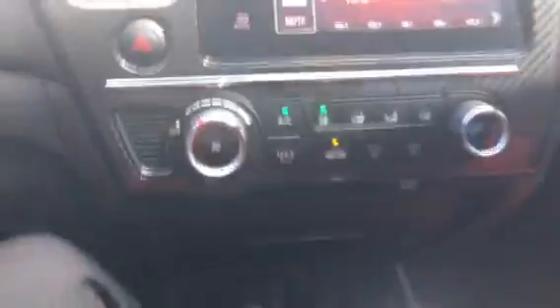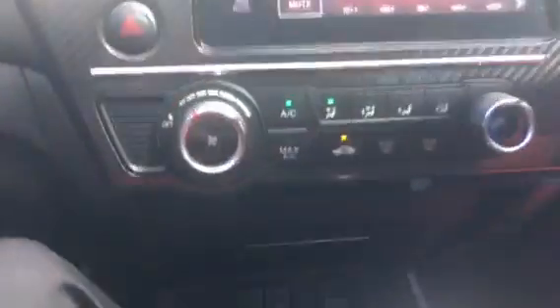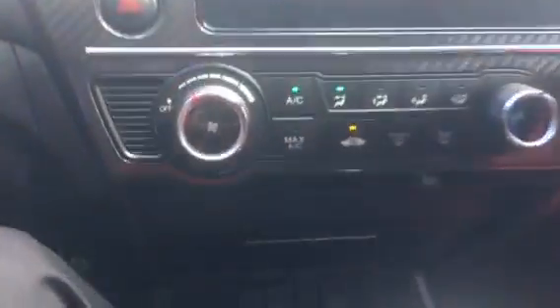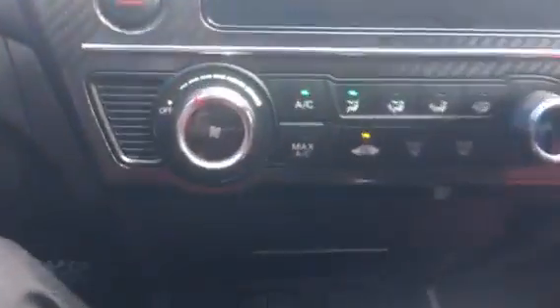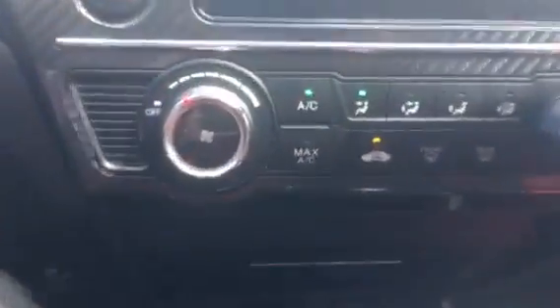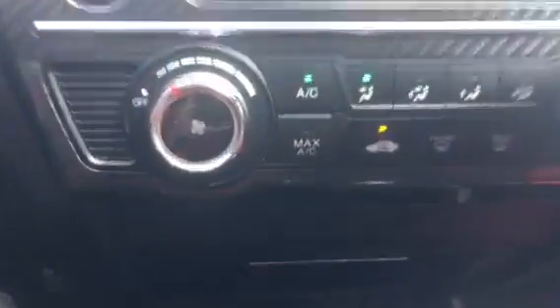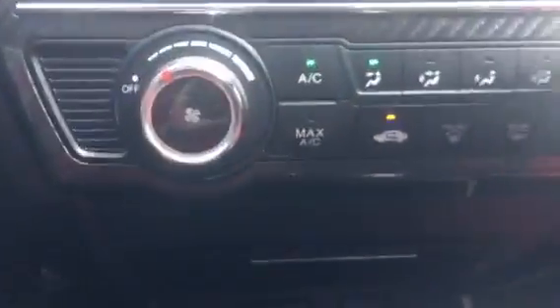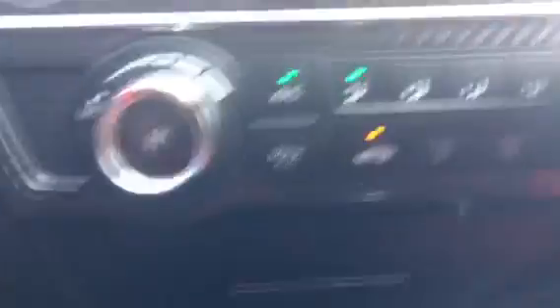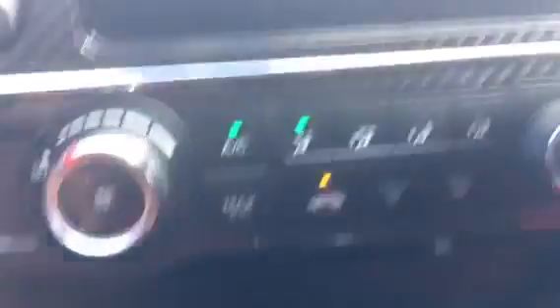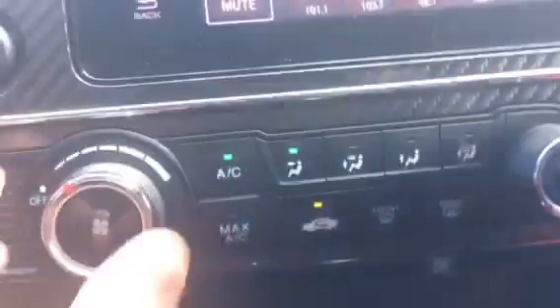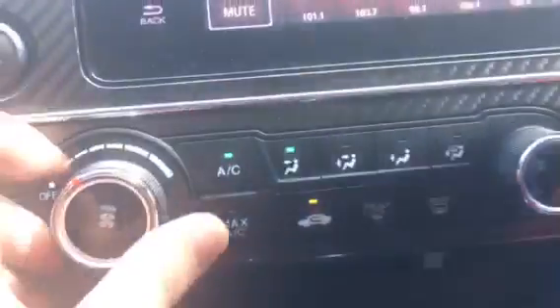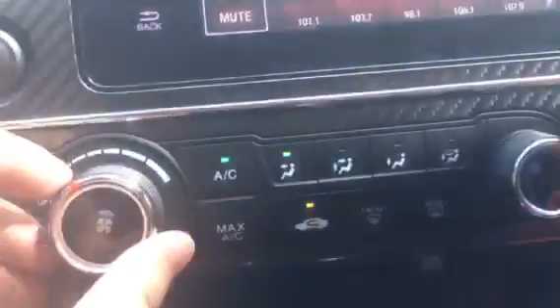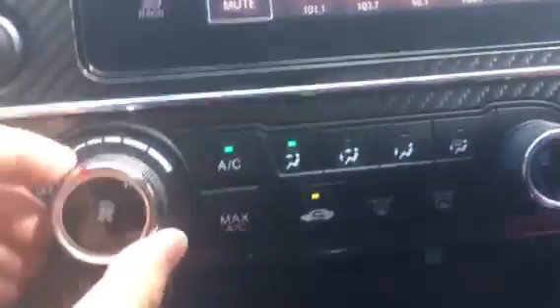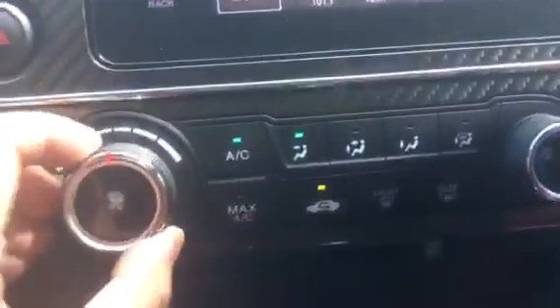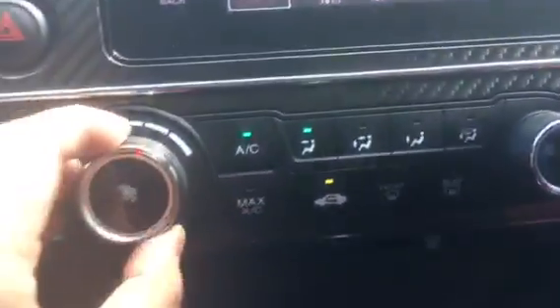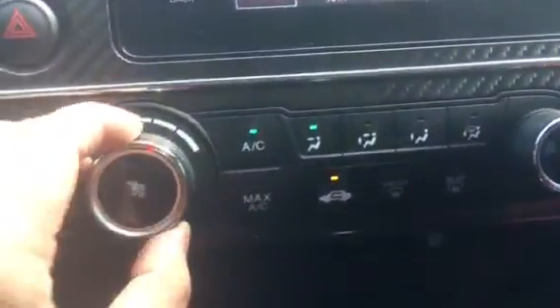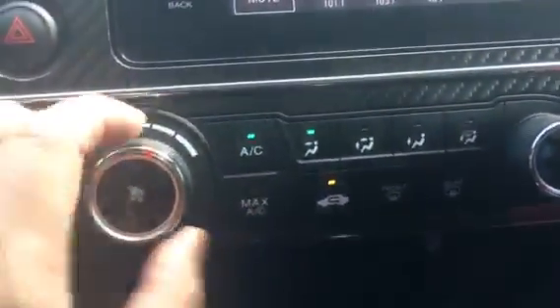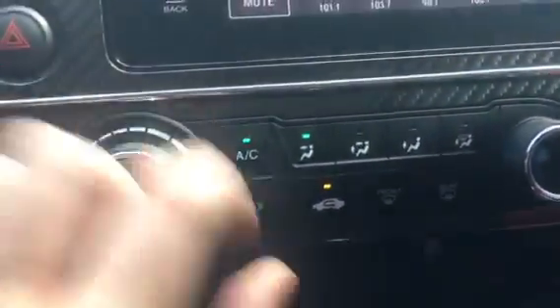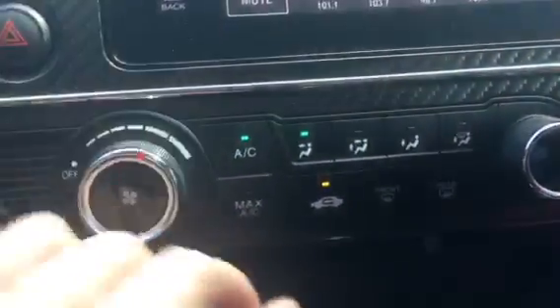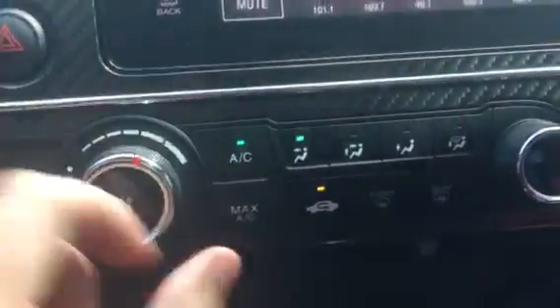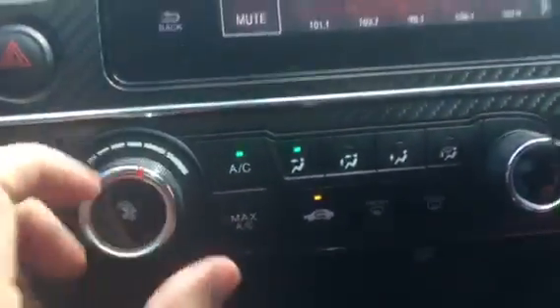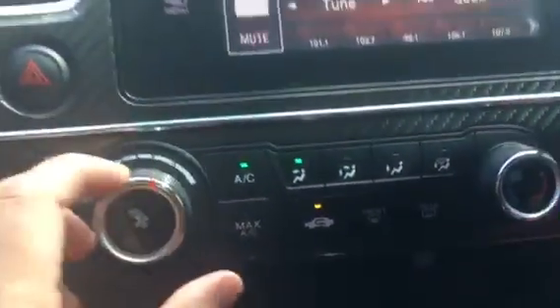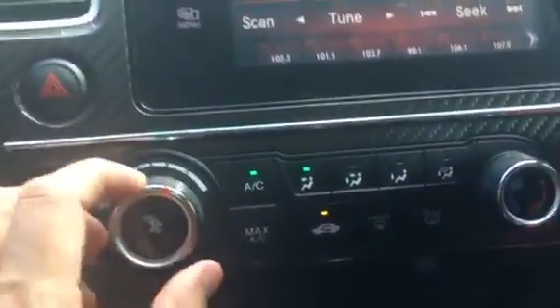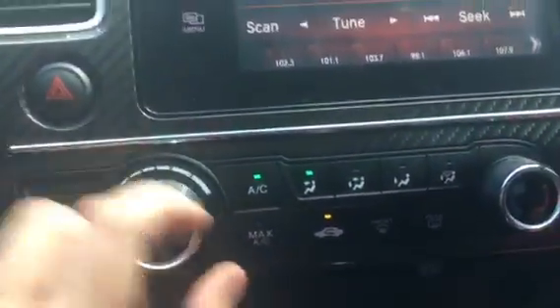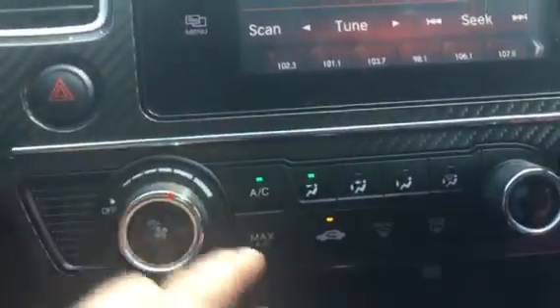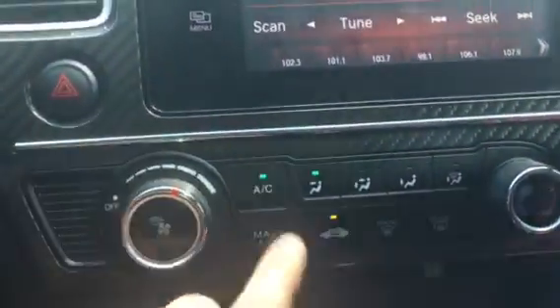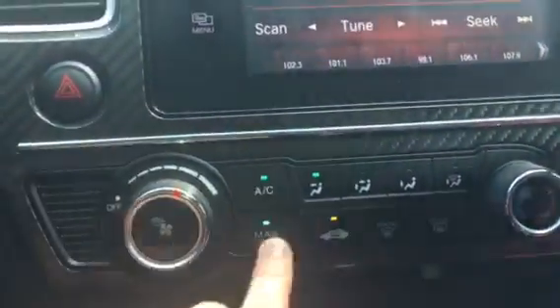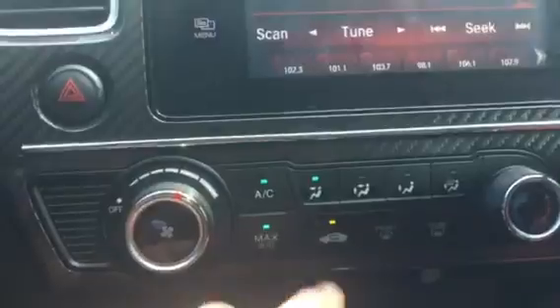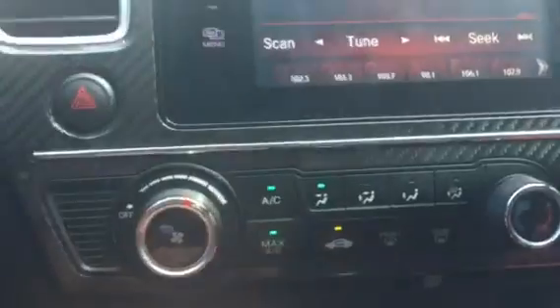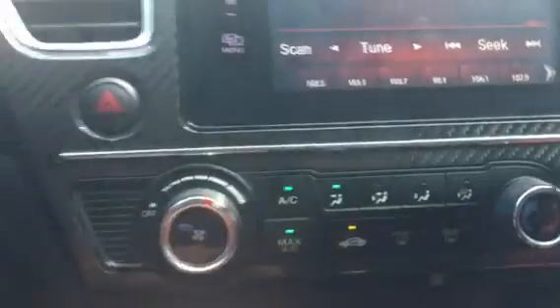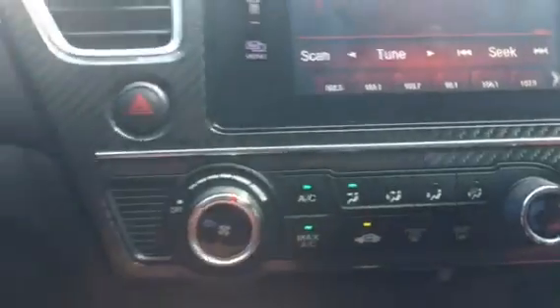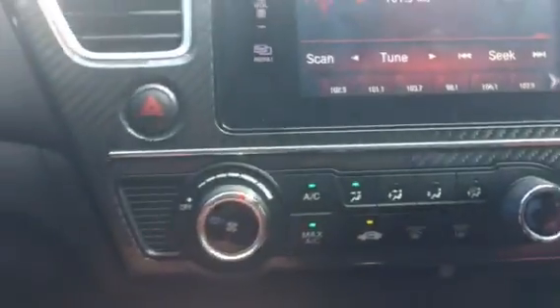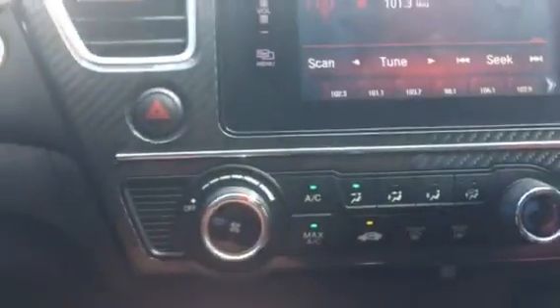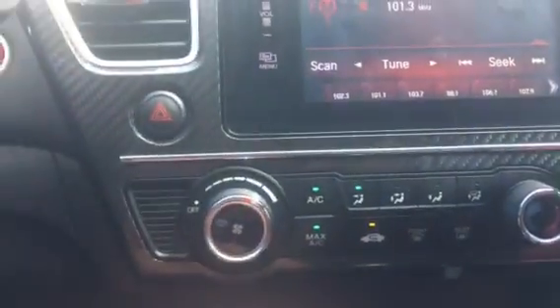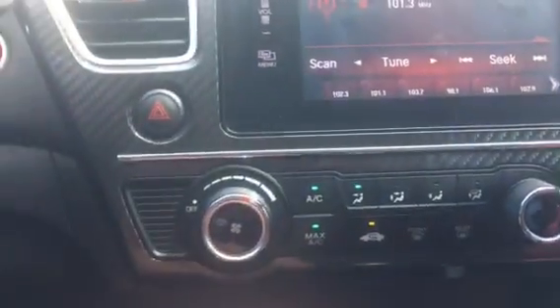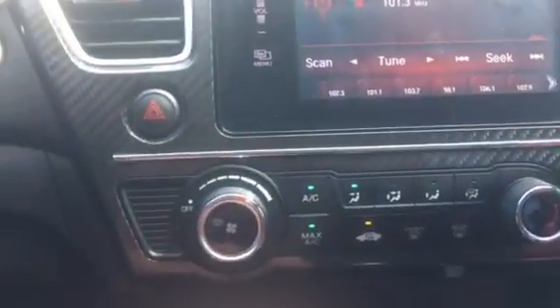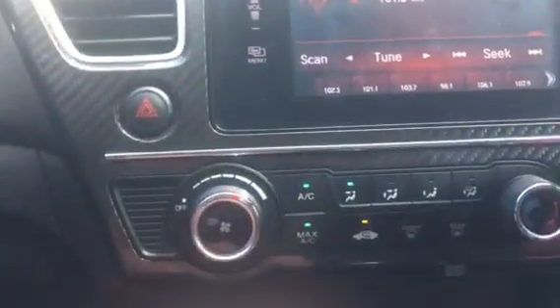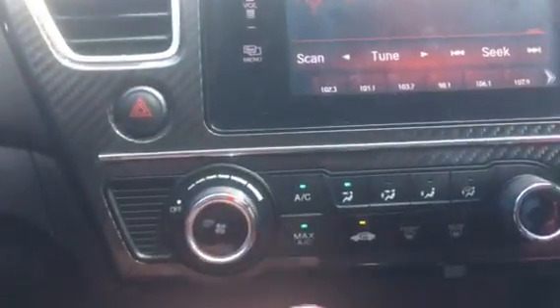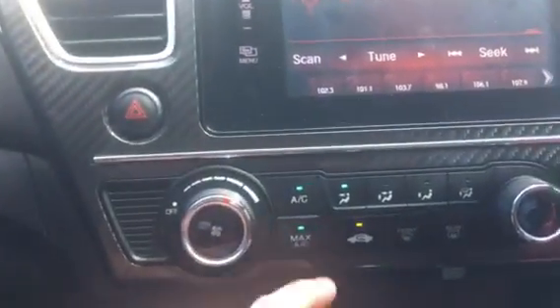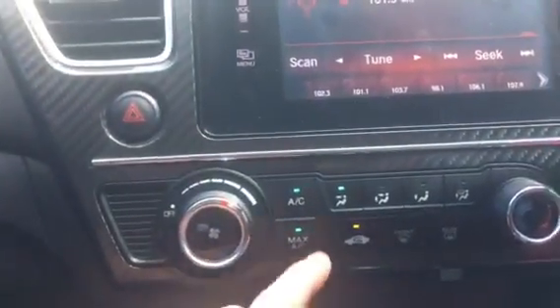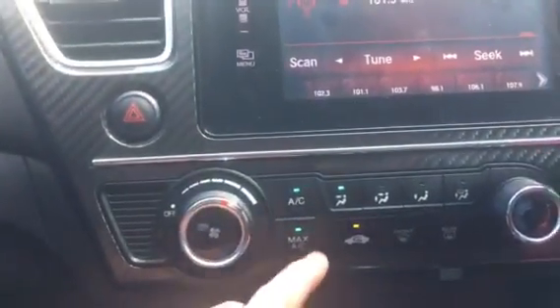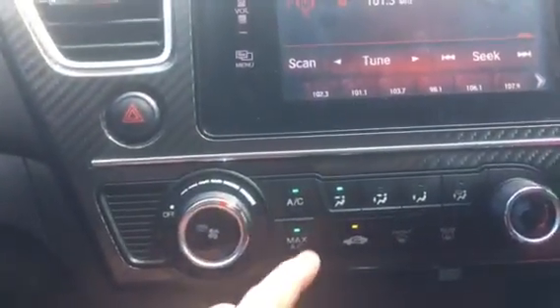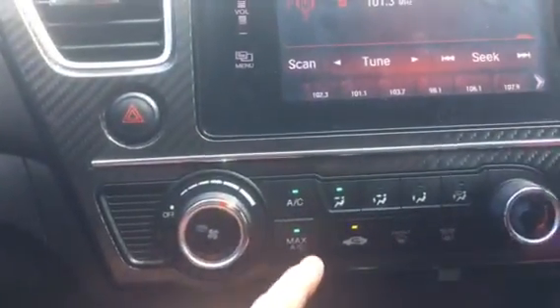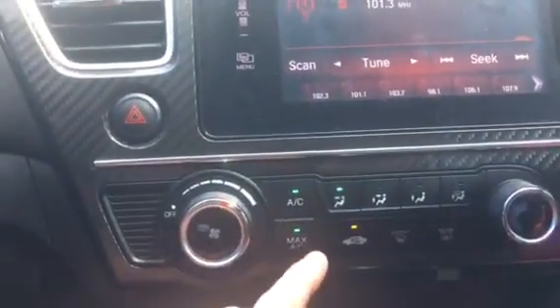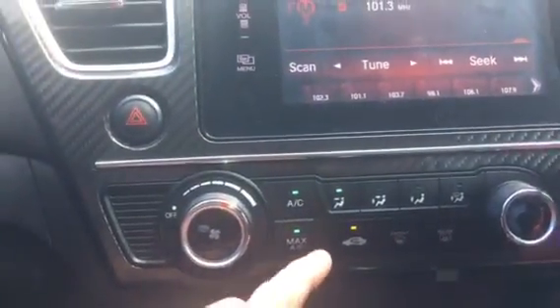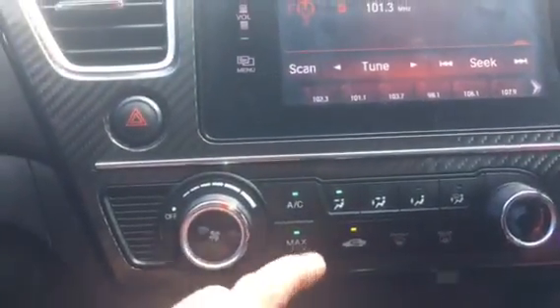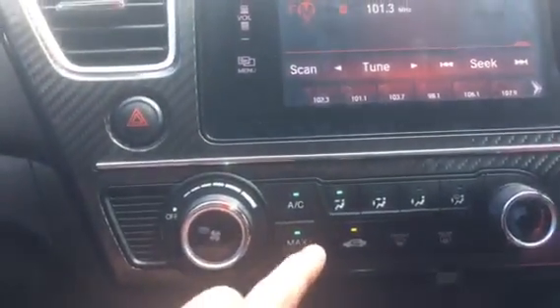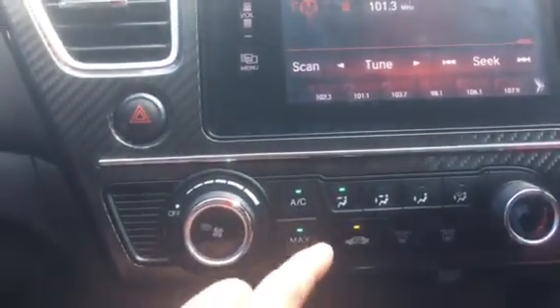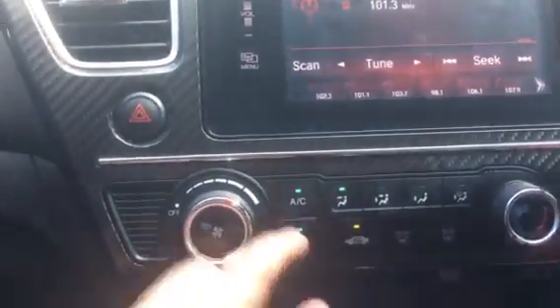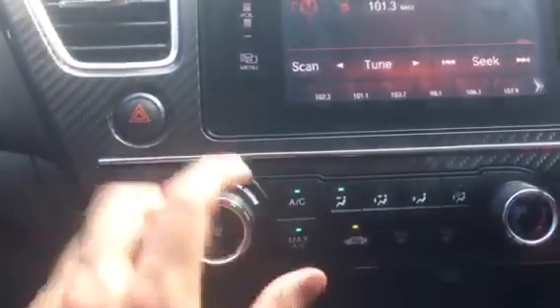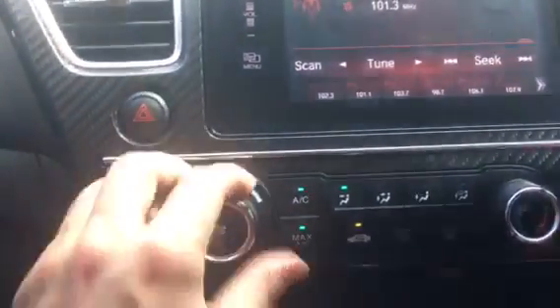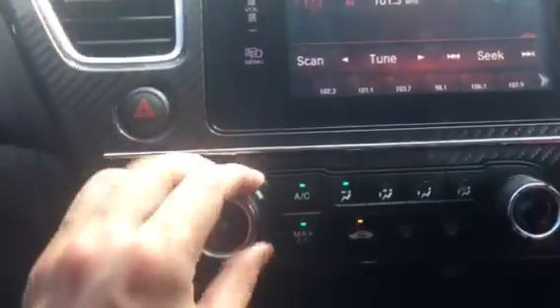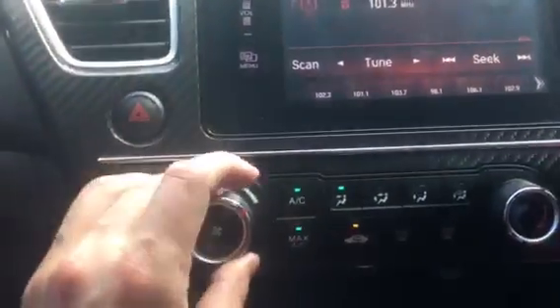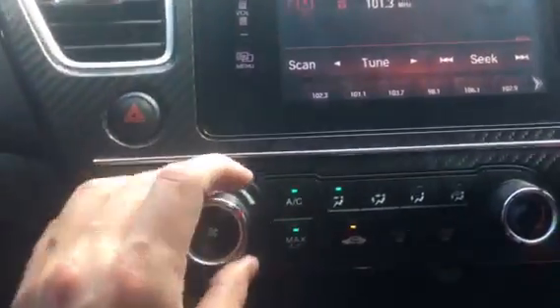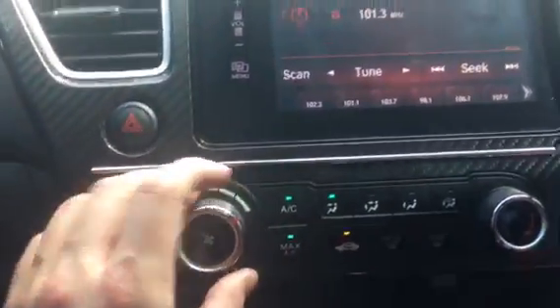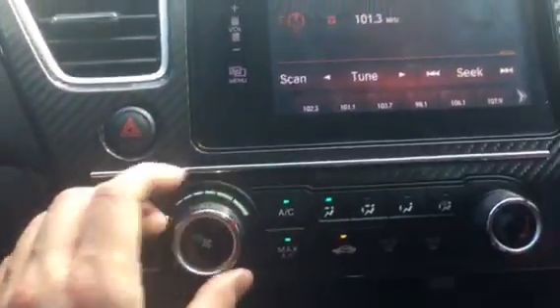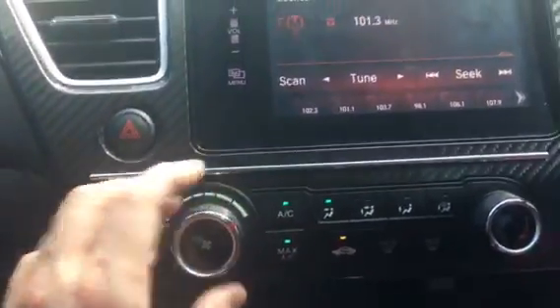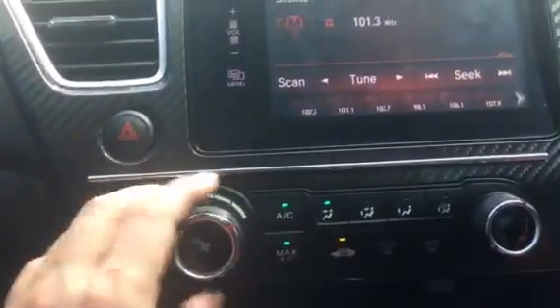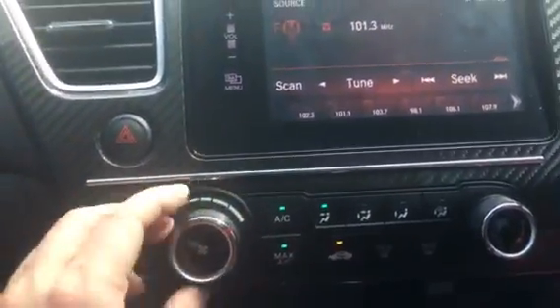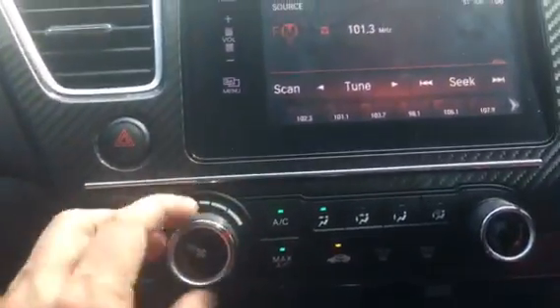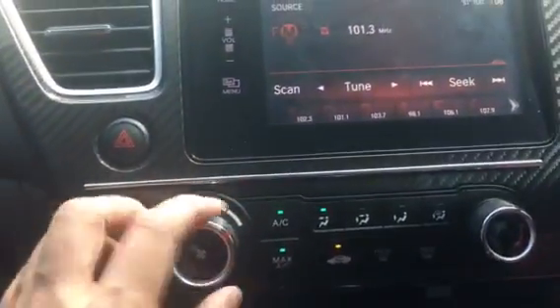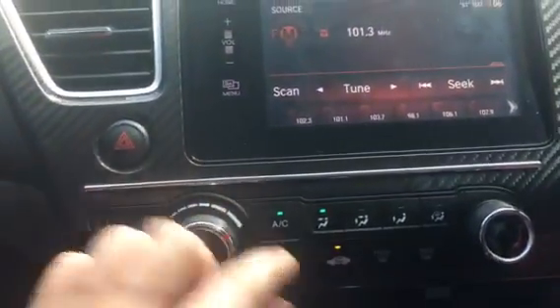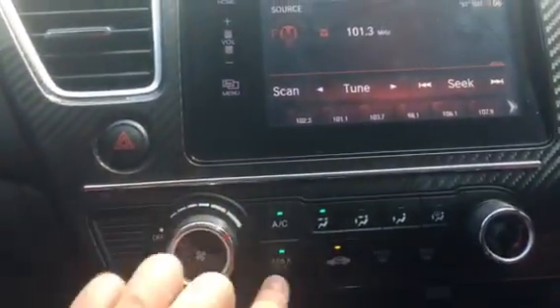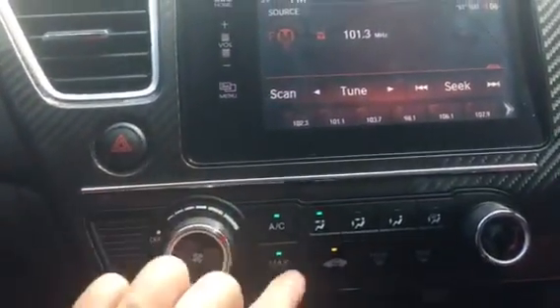You have your AC settings right here and also a max AC button to get the most powerful AC option.